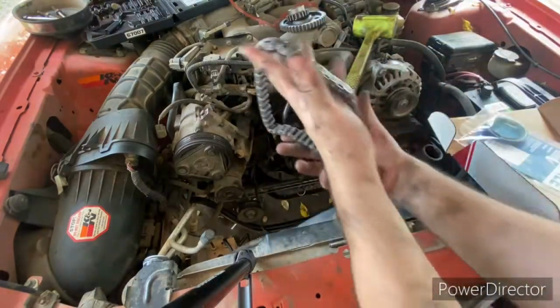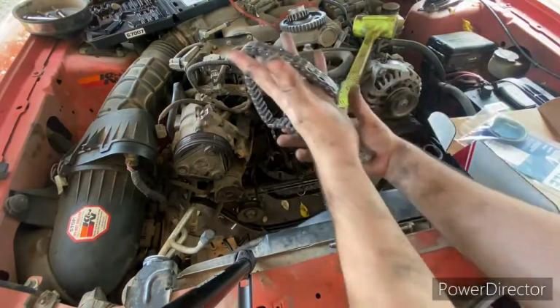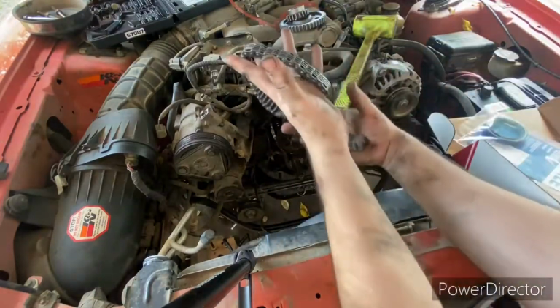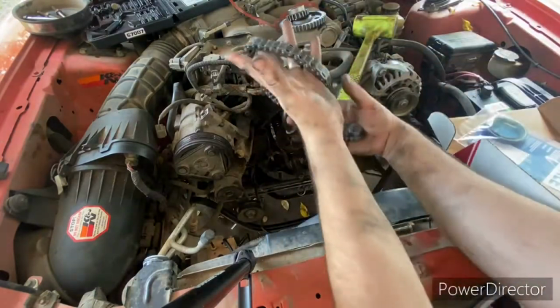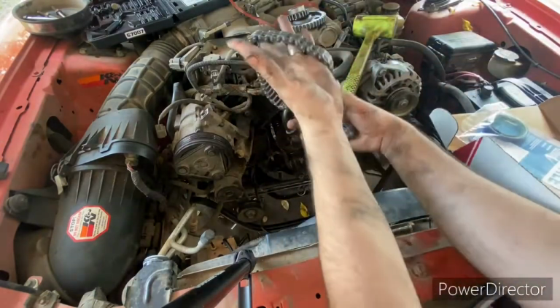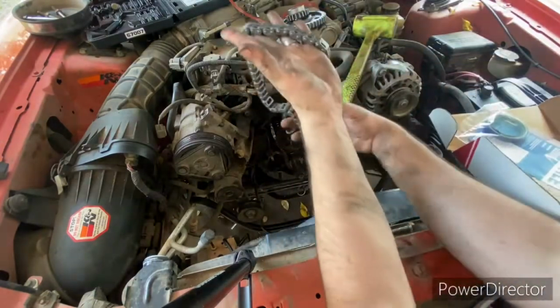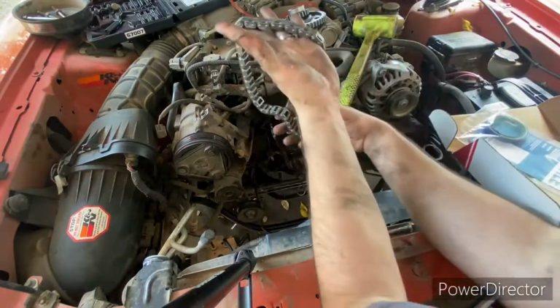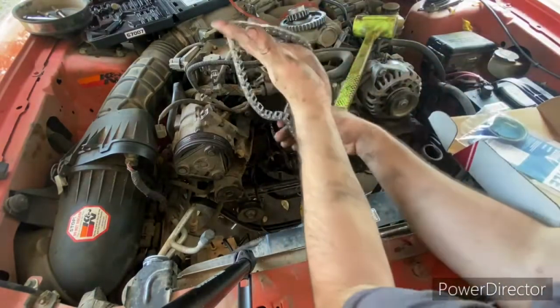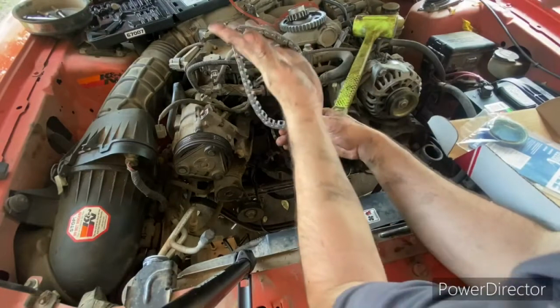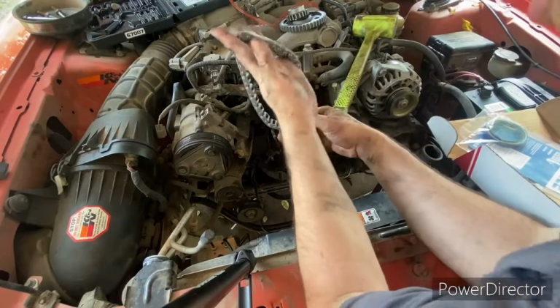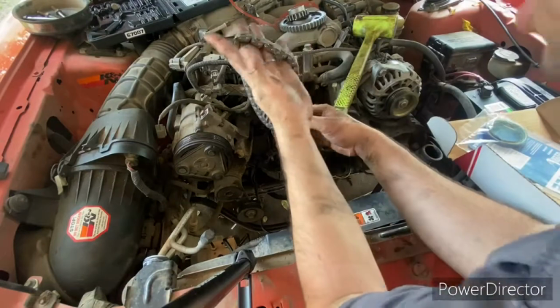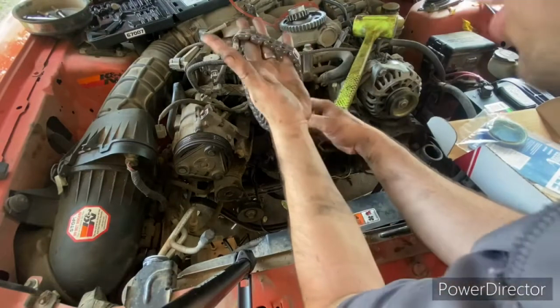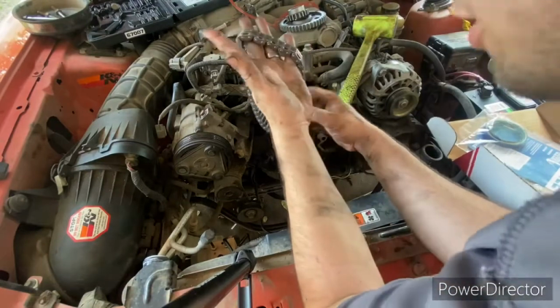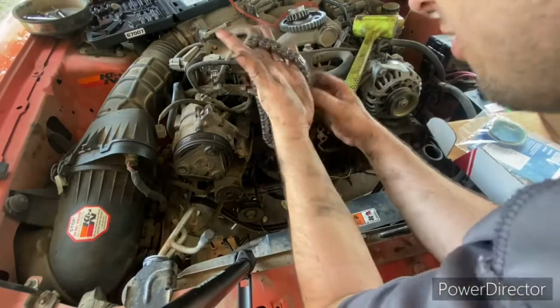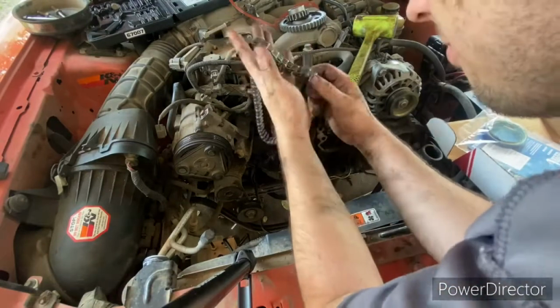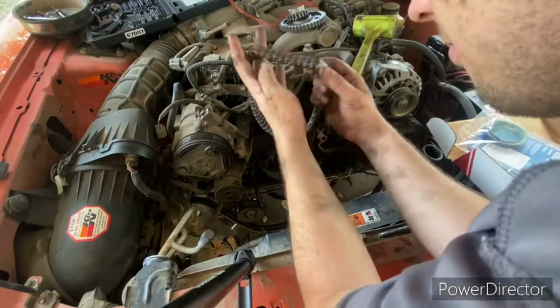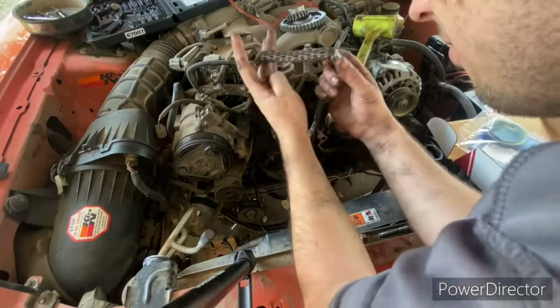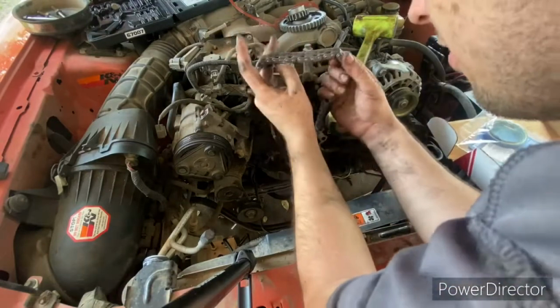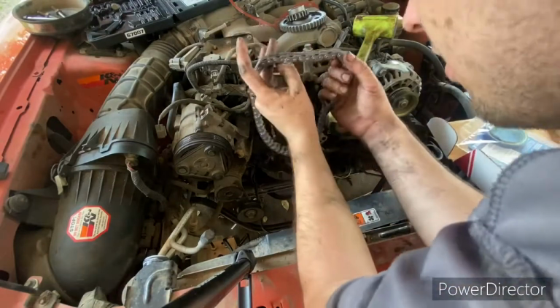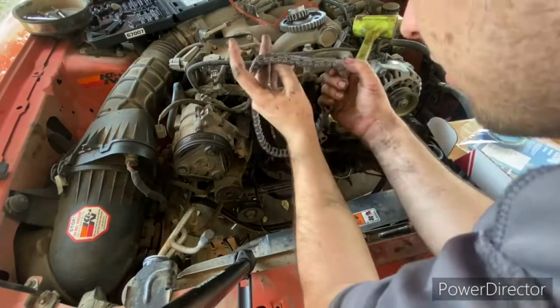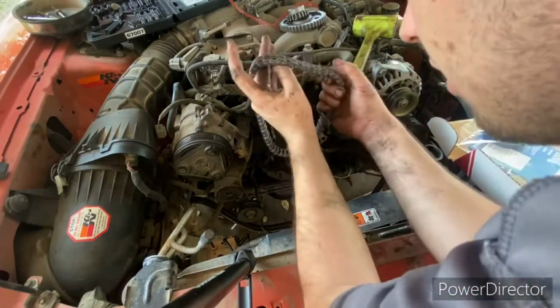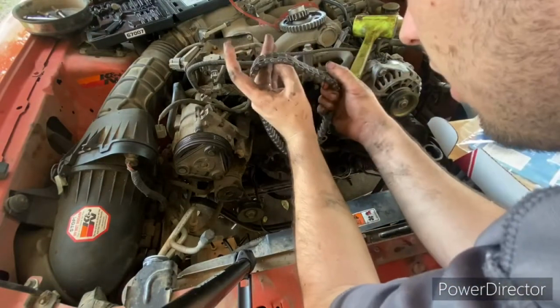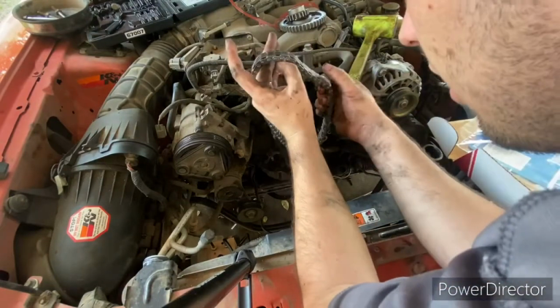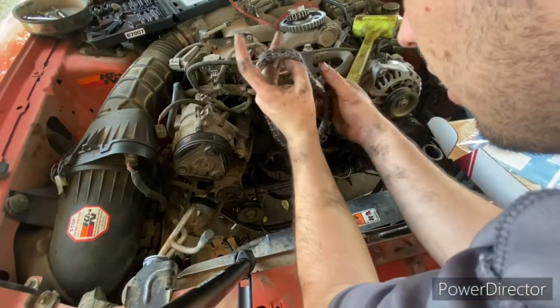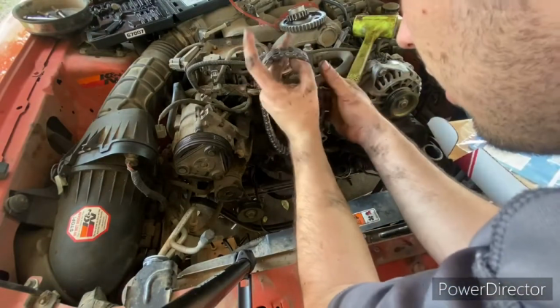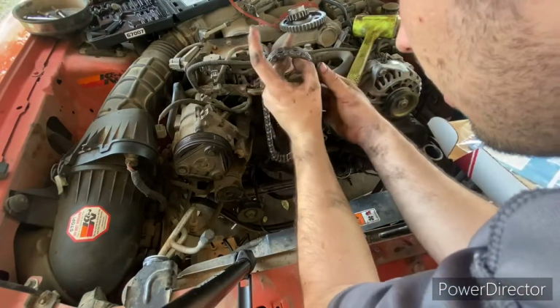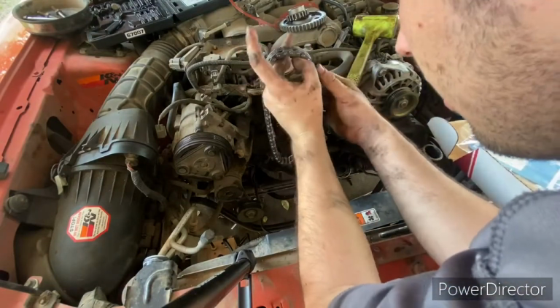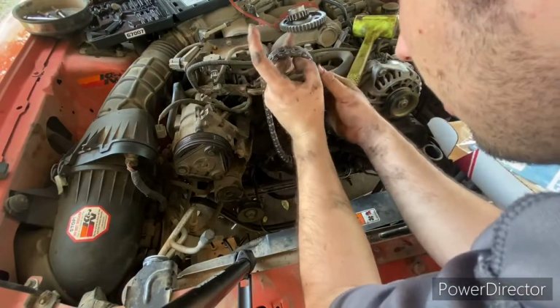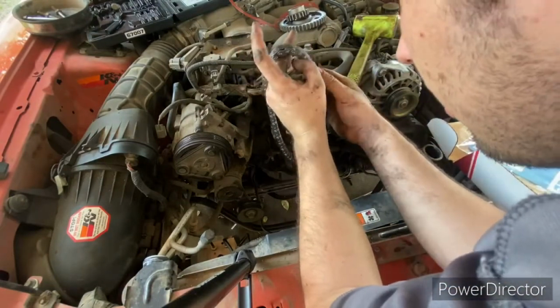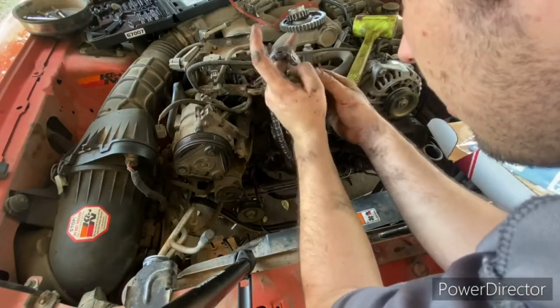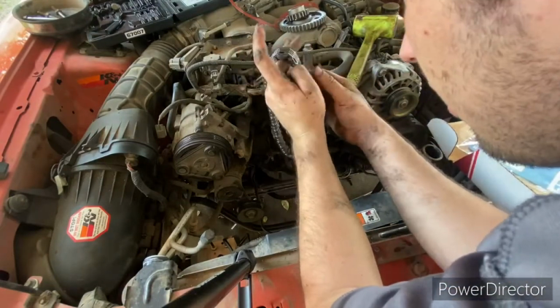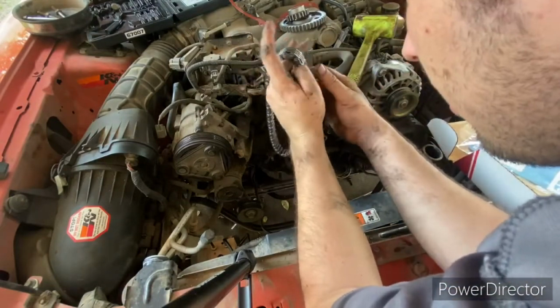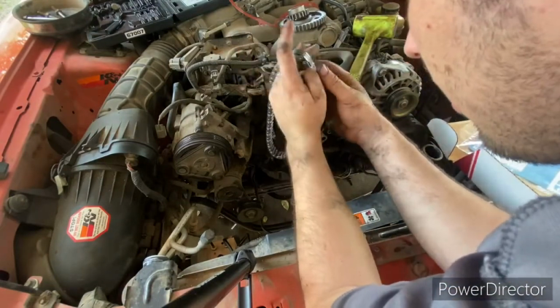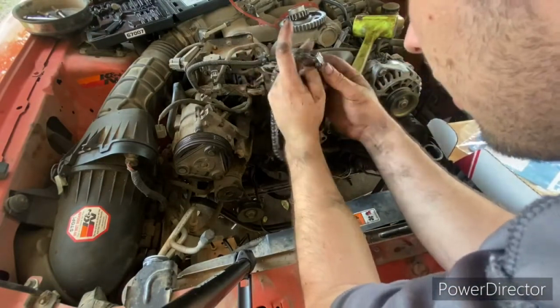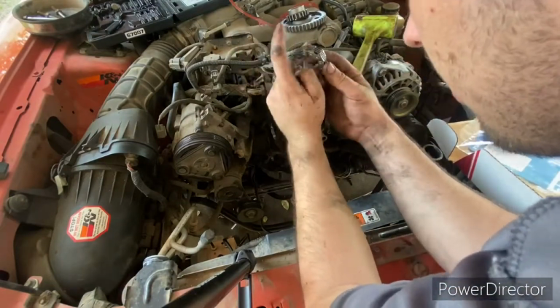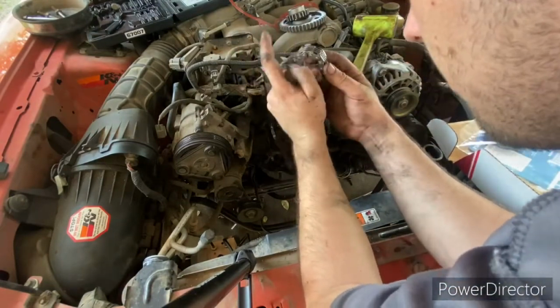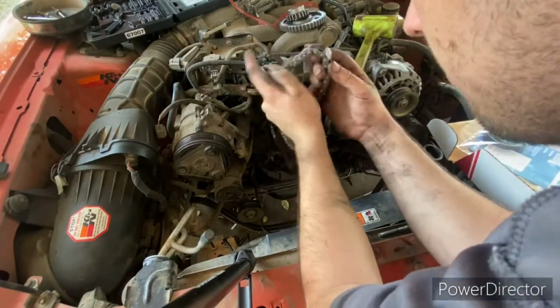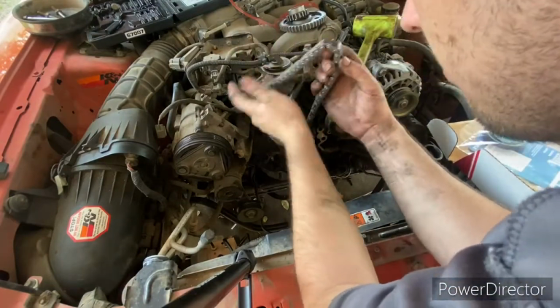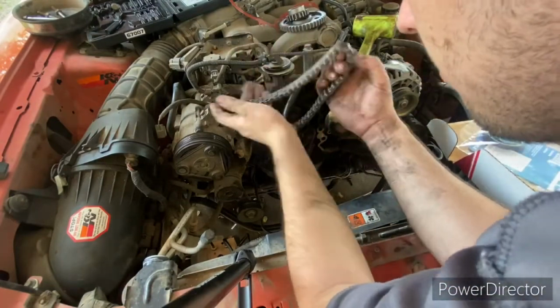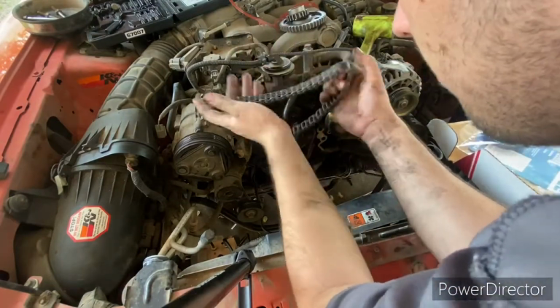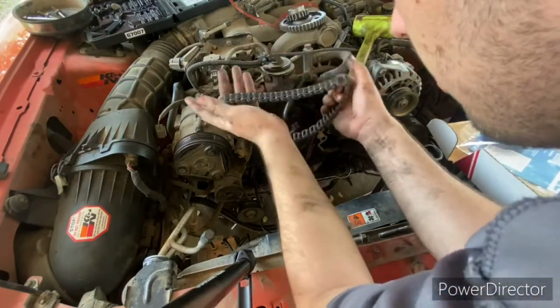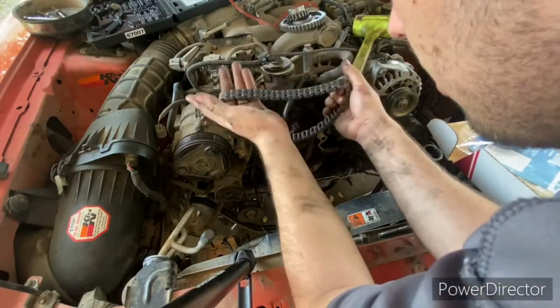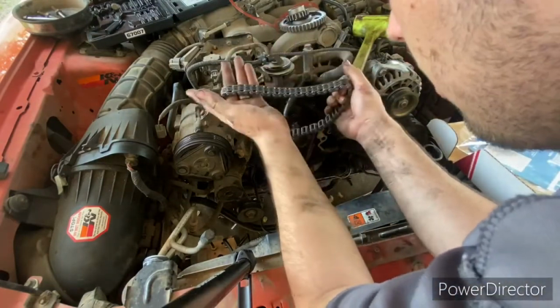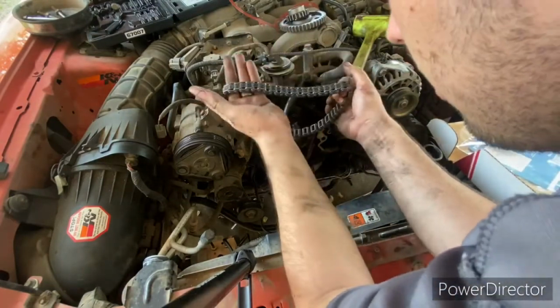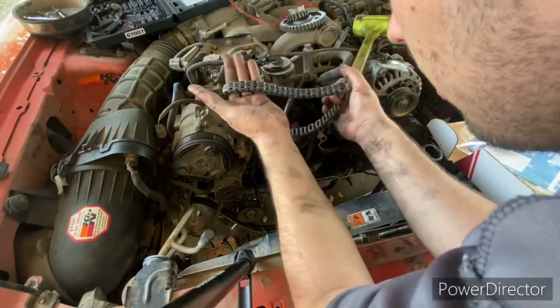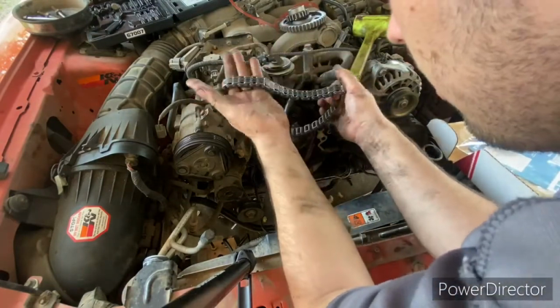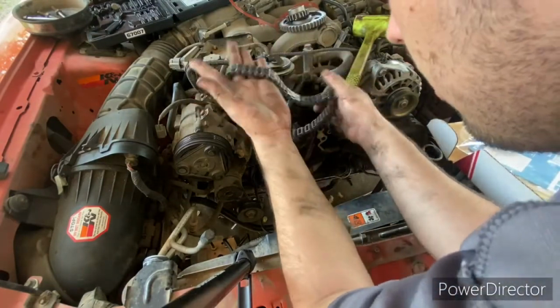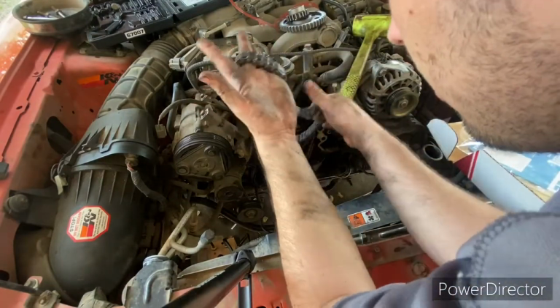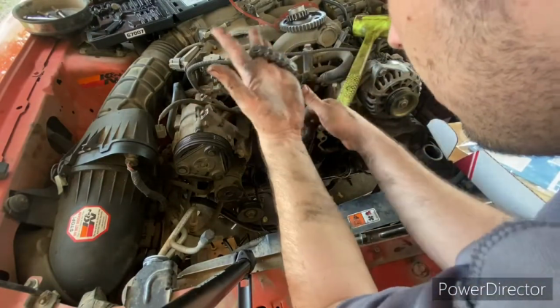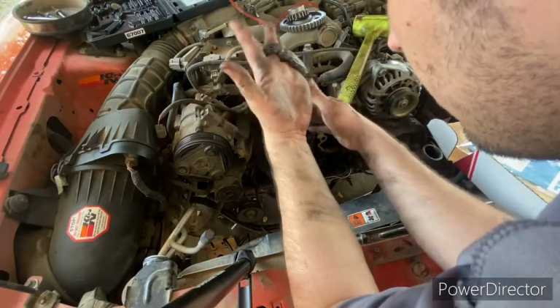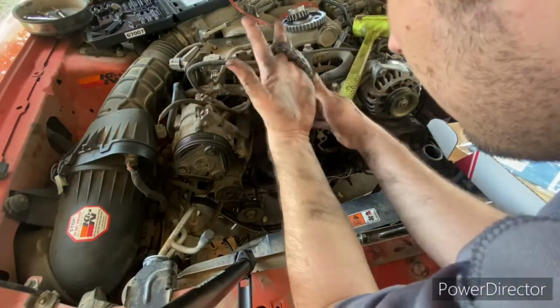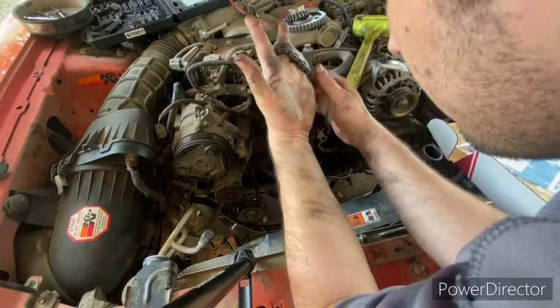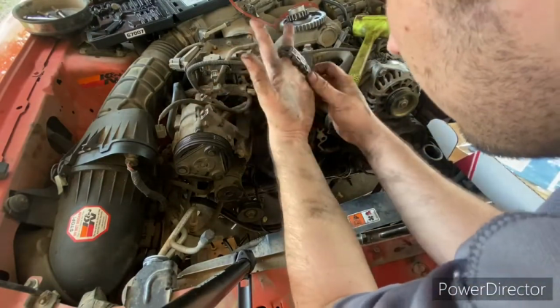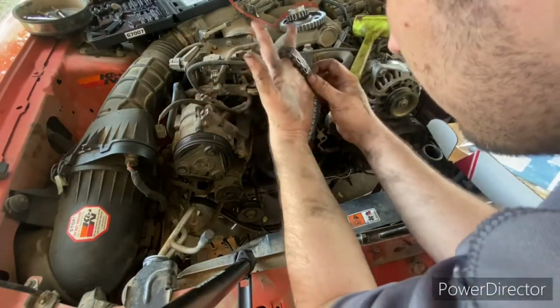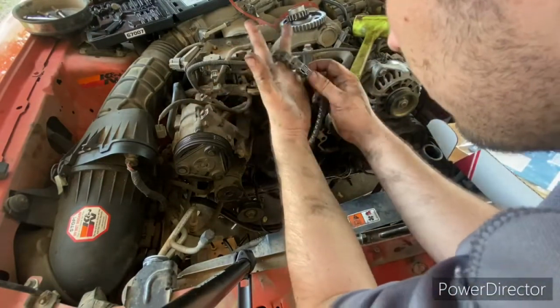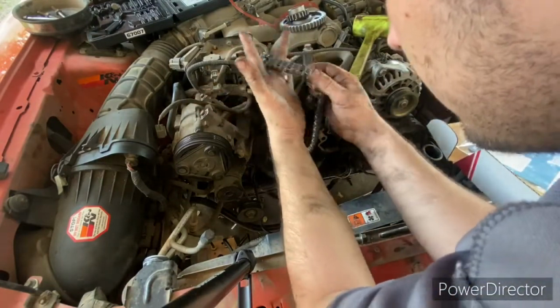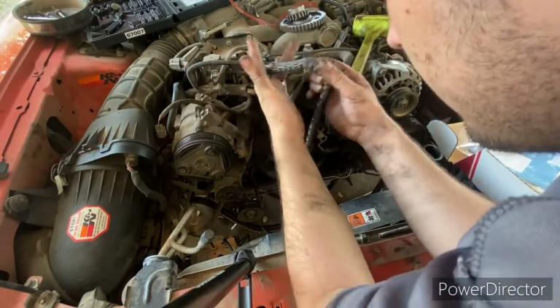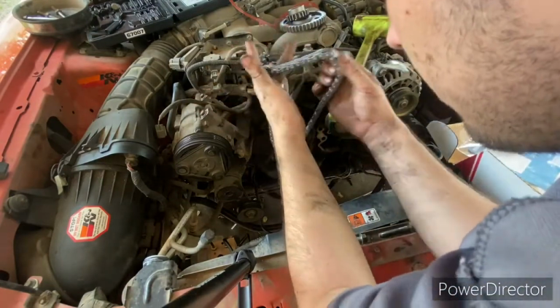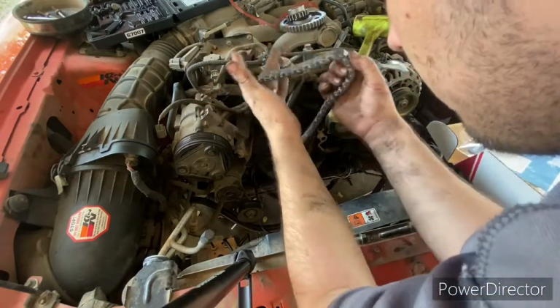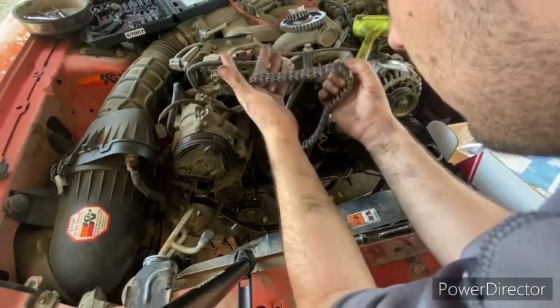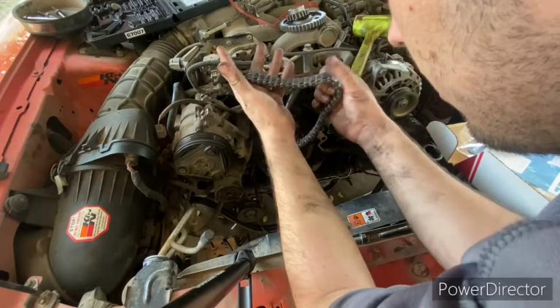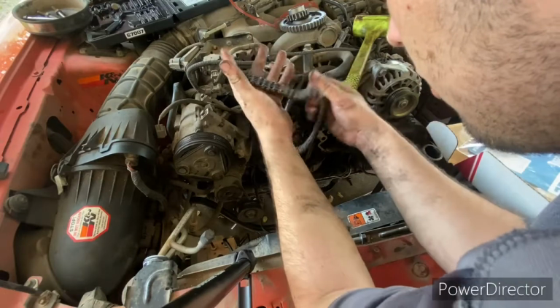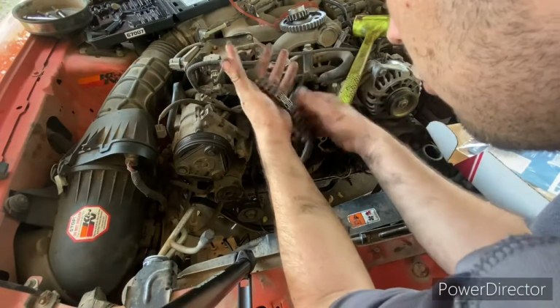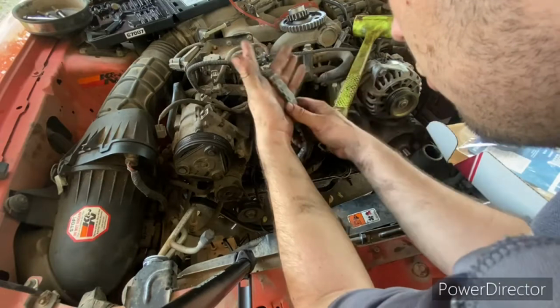Here we've got our chain. I don't see any immediate issues.